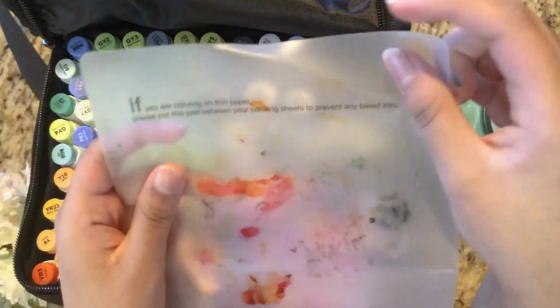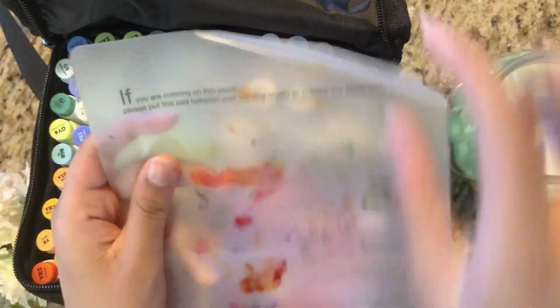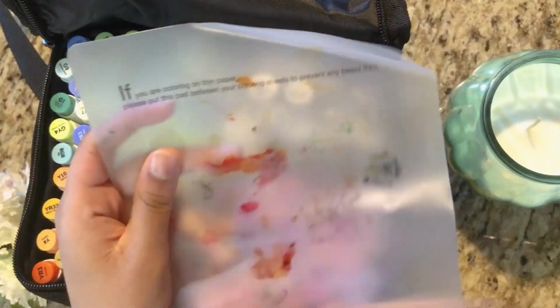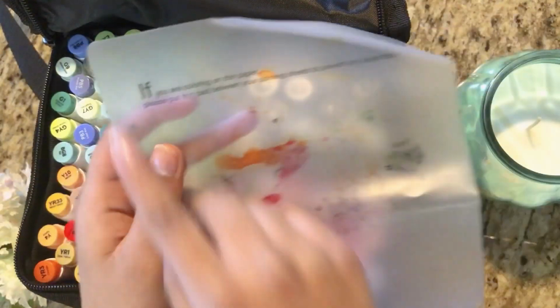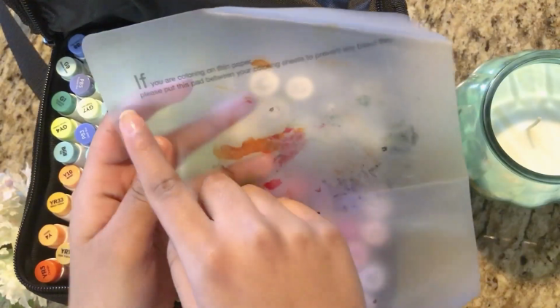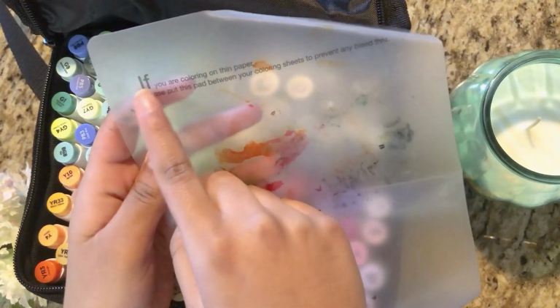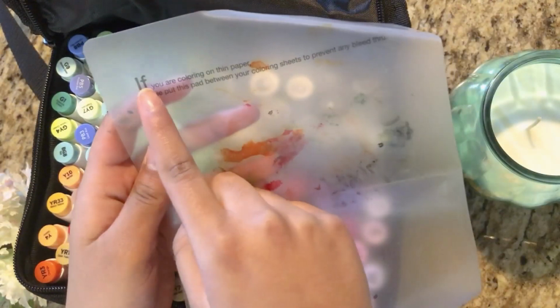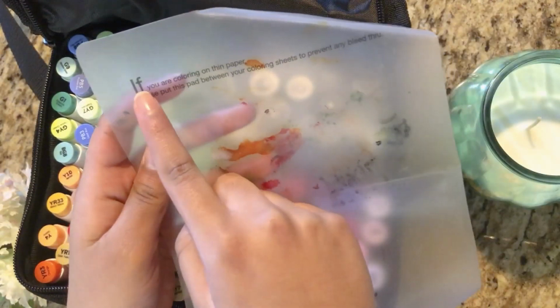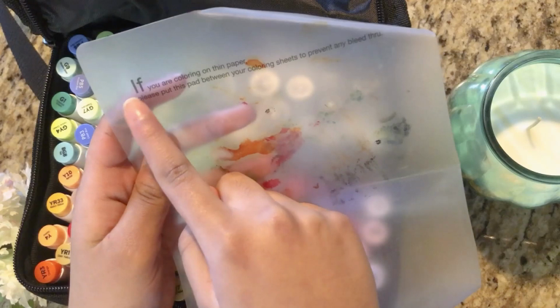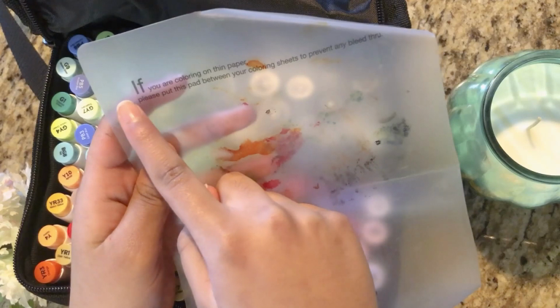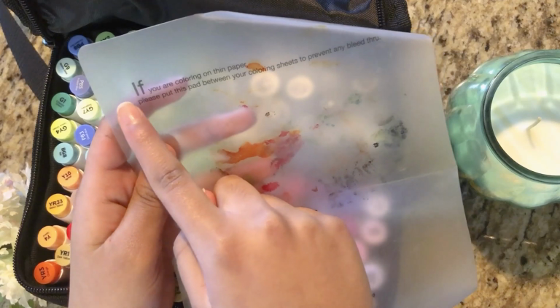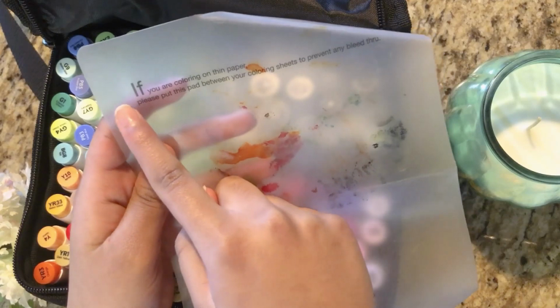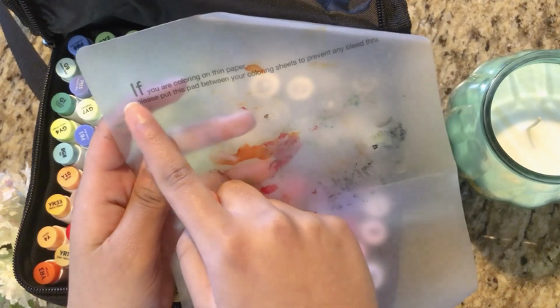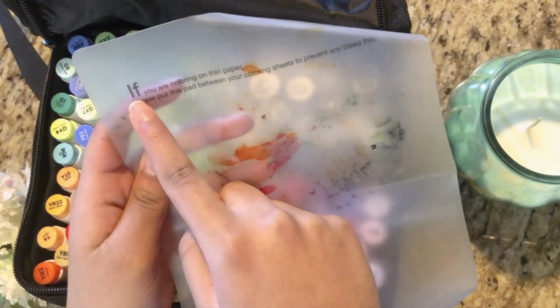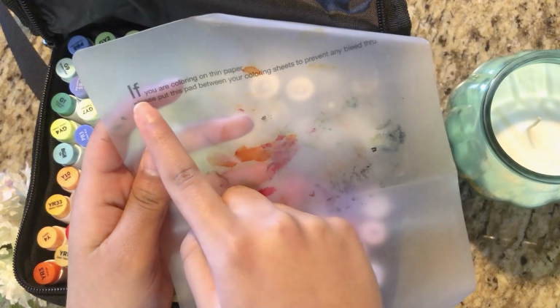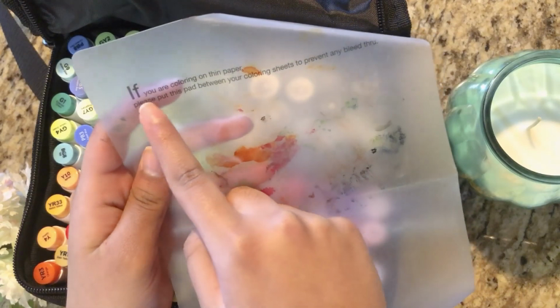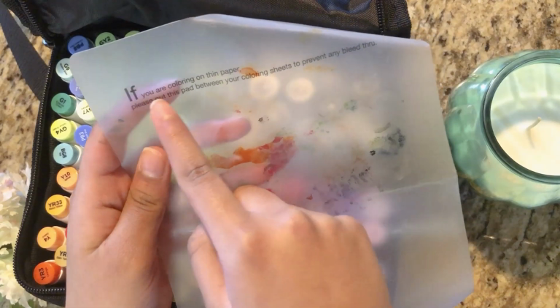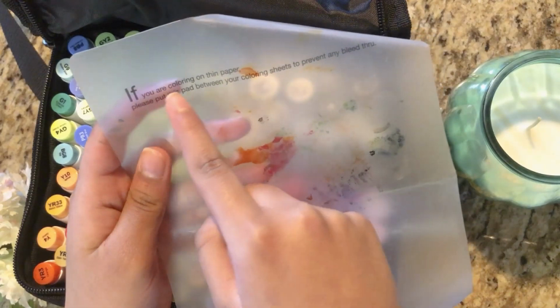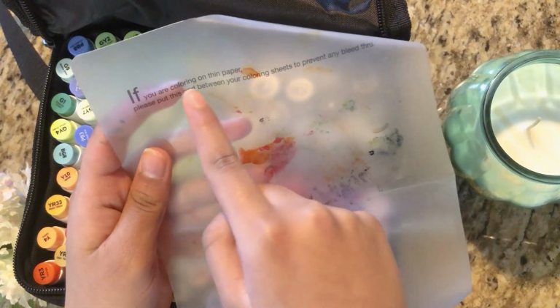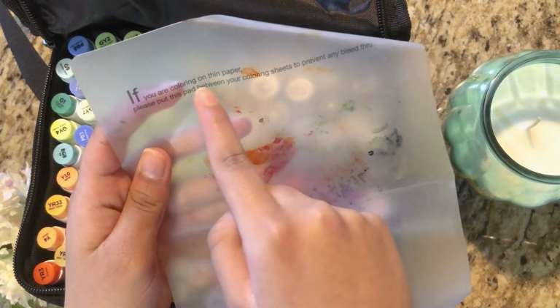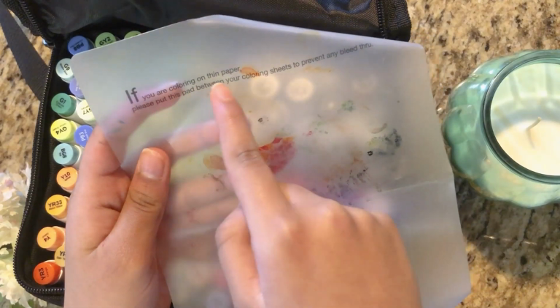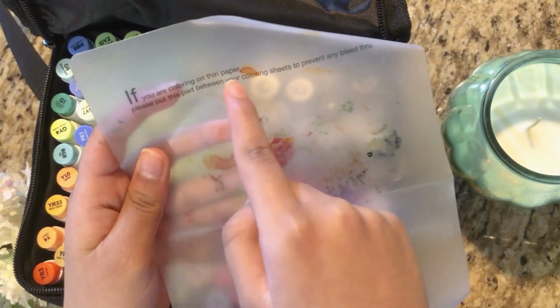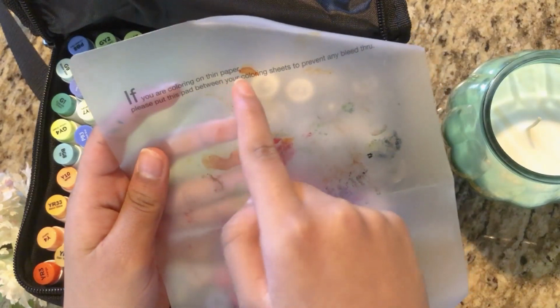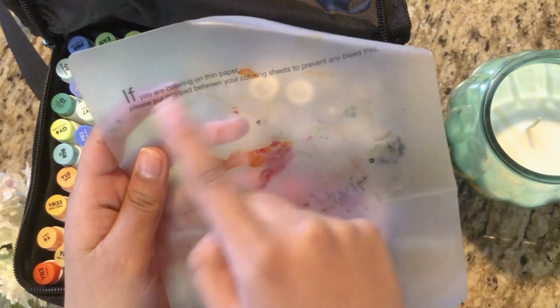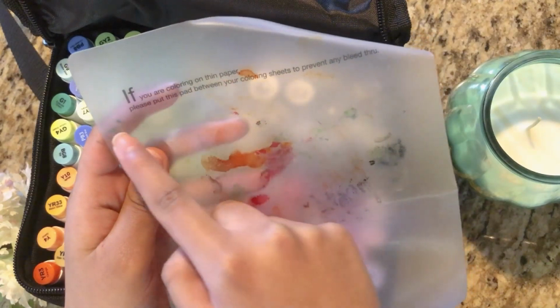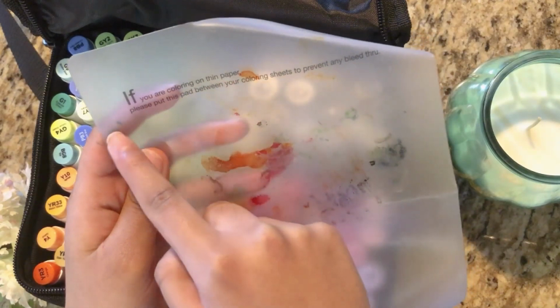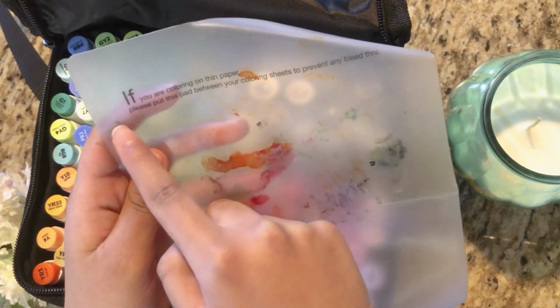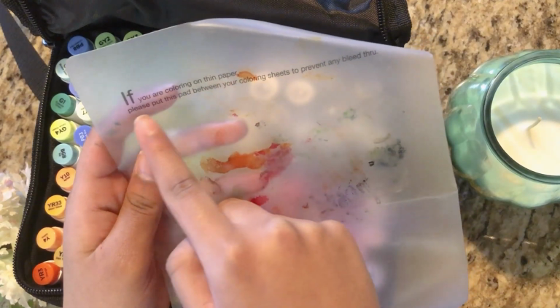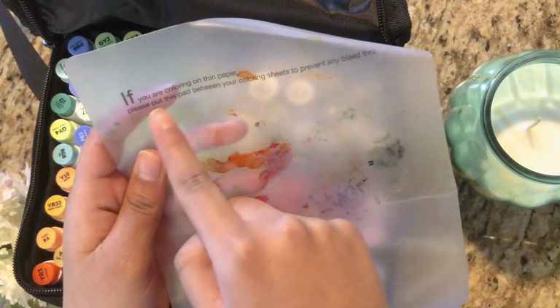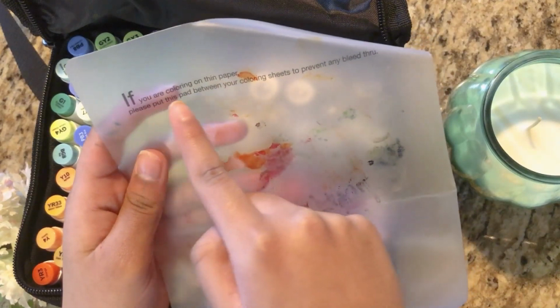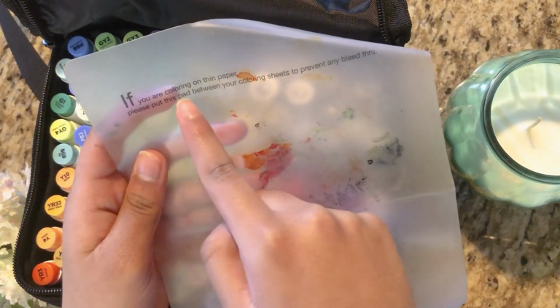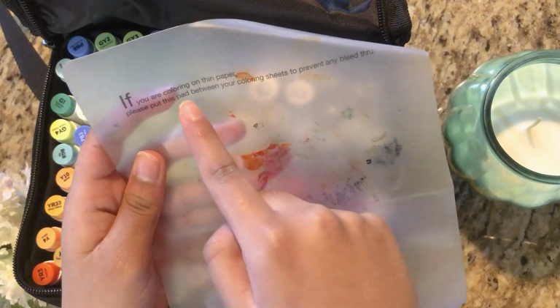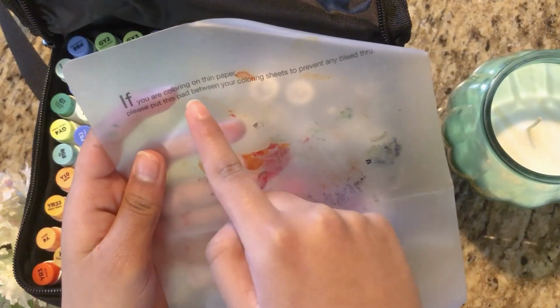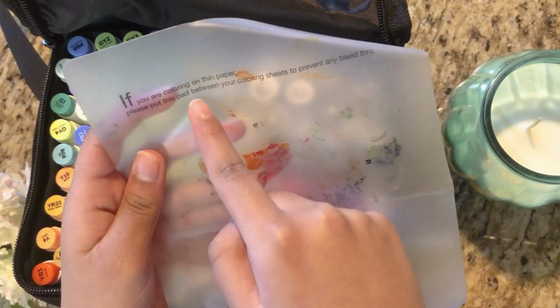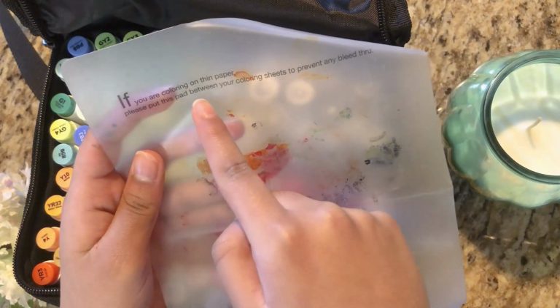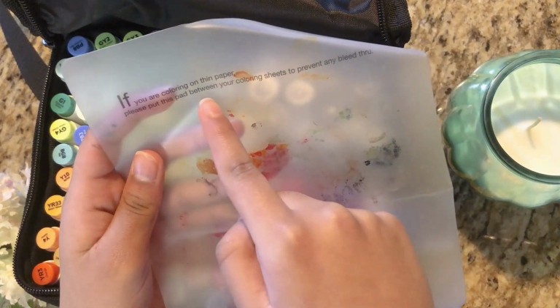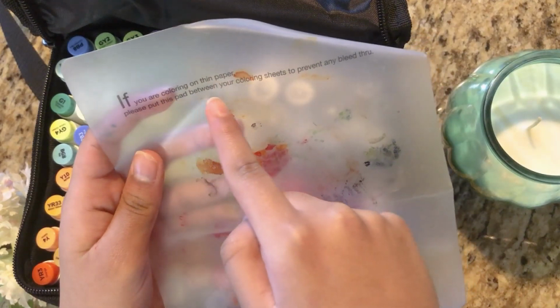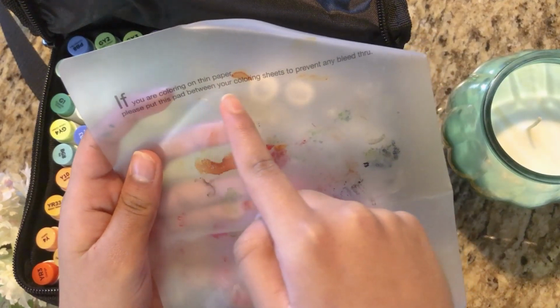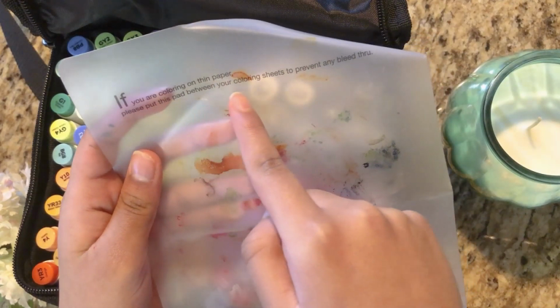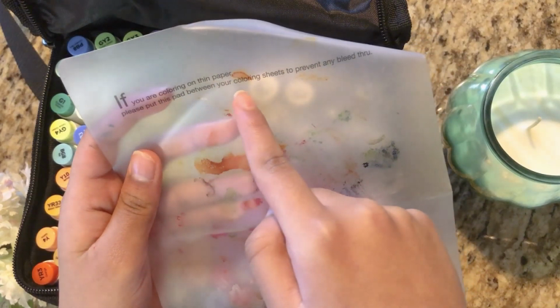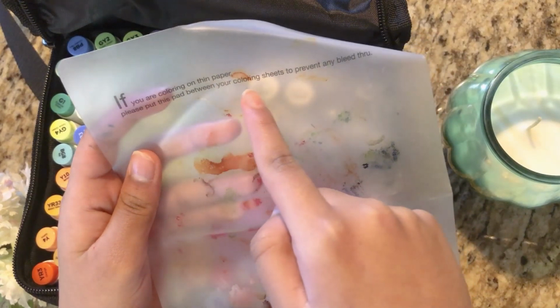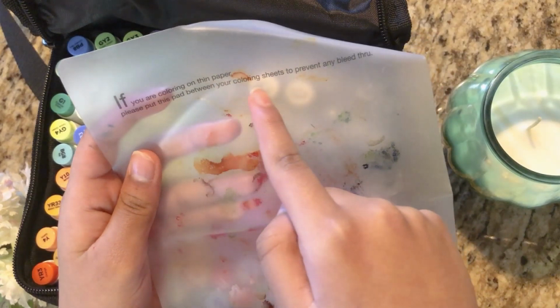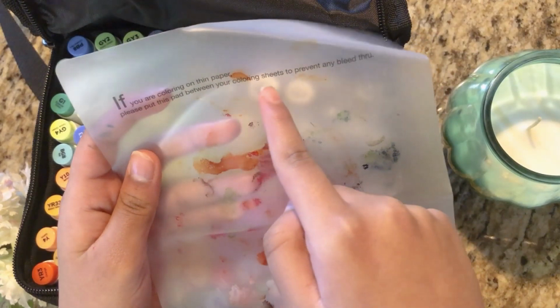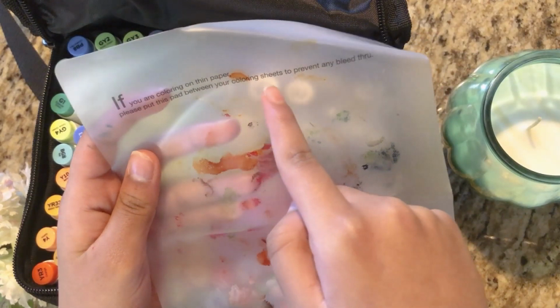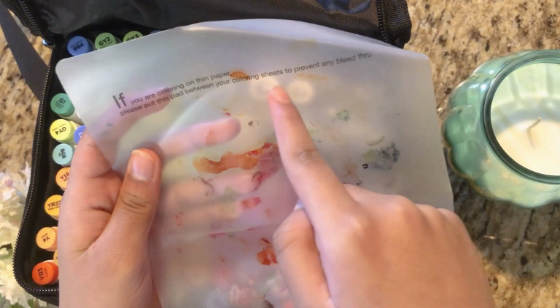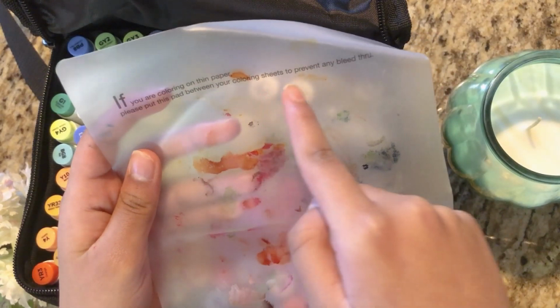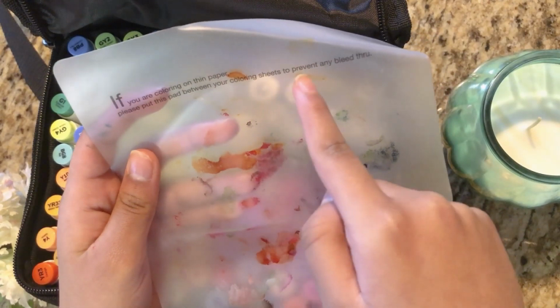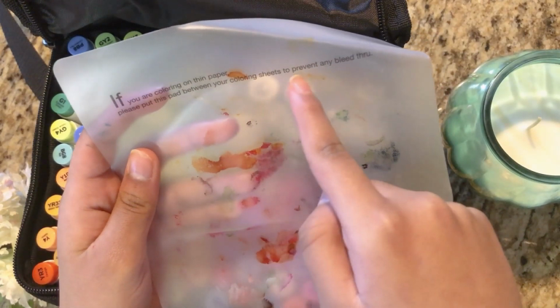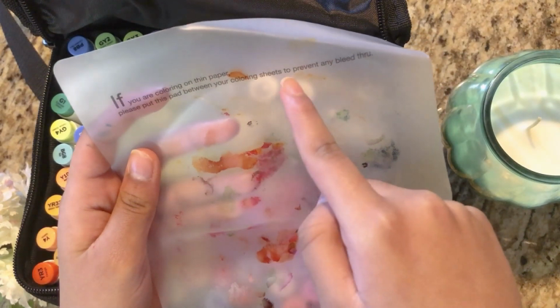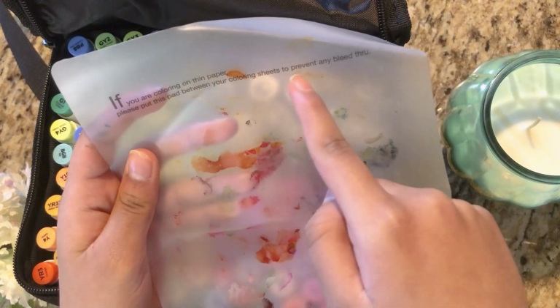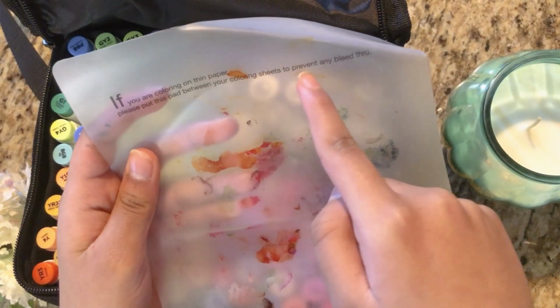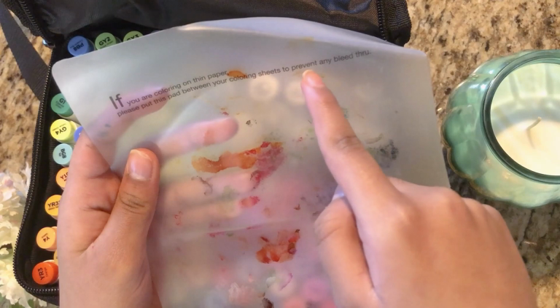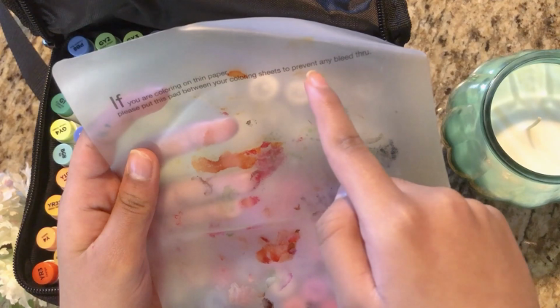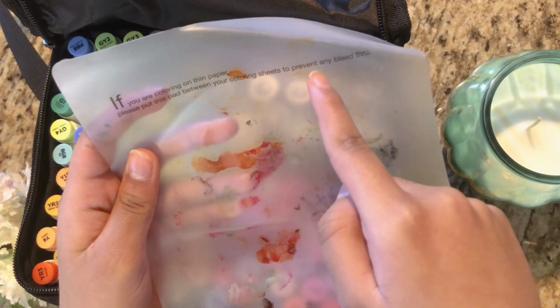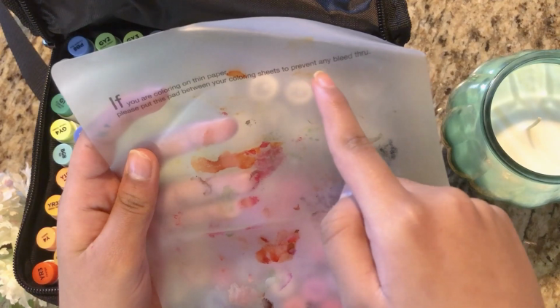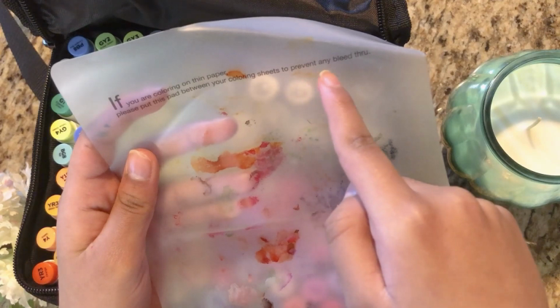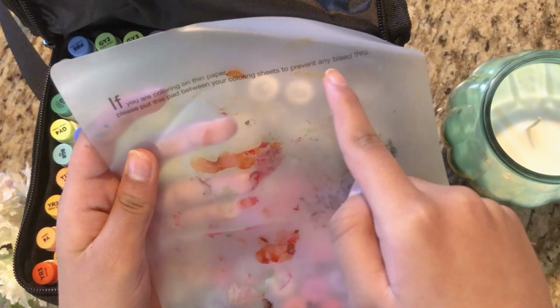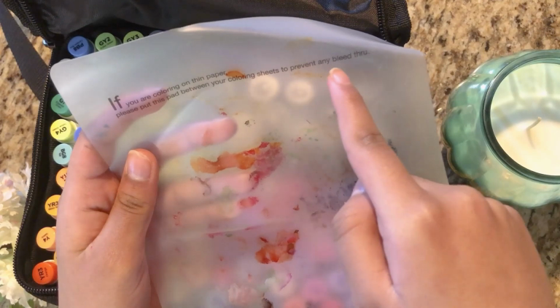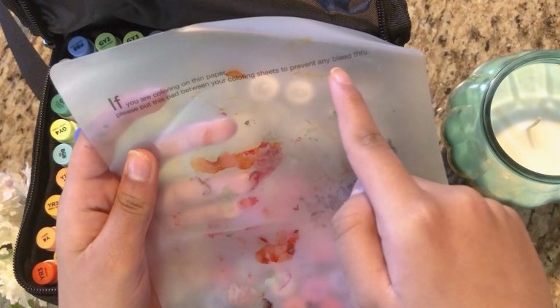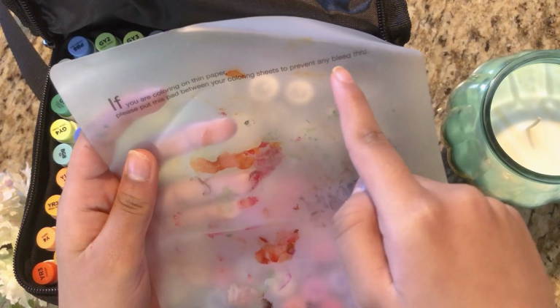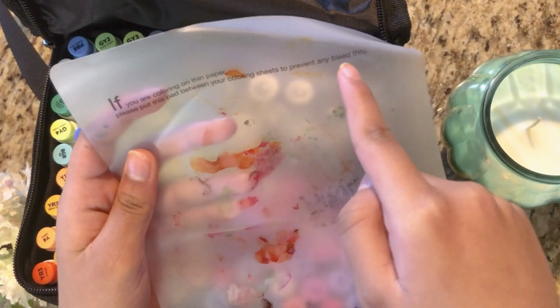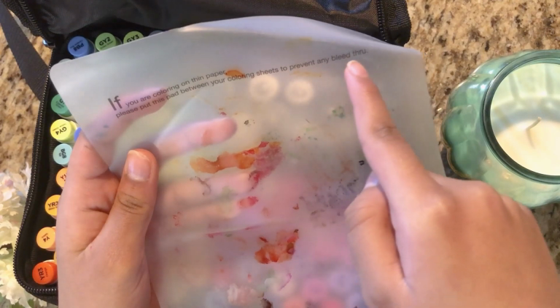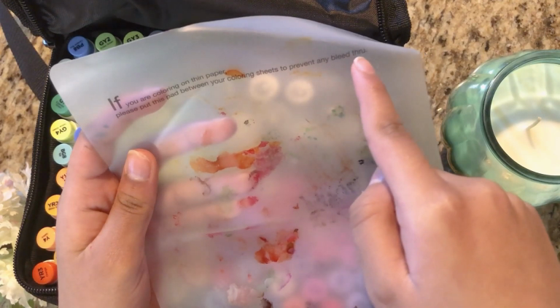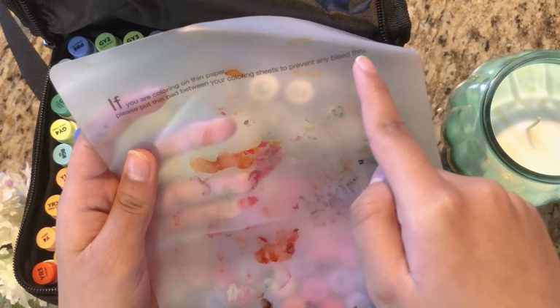It says right here: if you are coloring on thin paper, please put this pad between your coloring sheets to prevent any bleed-through.